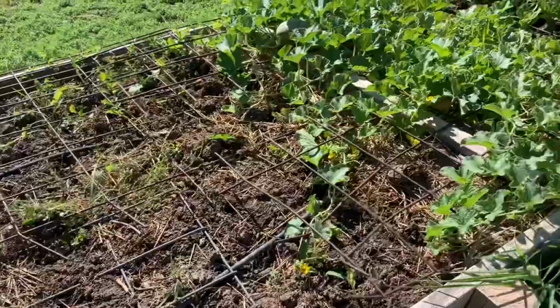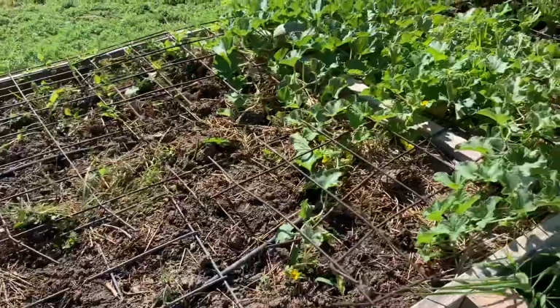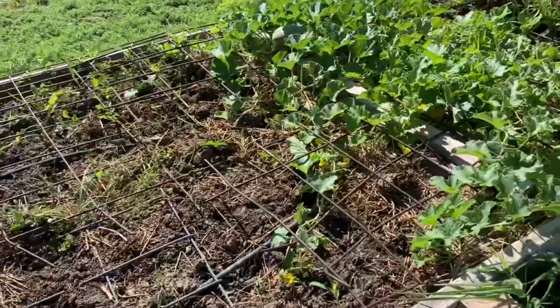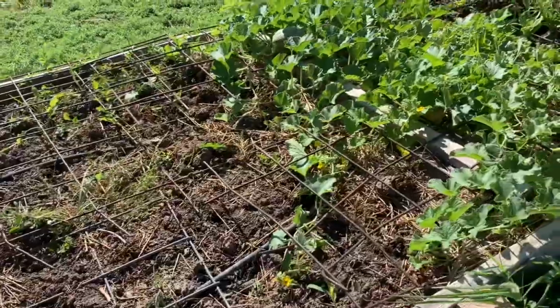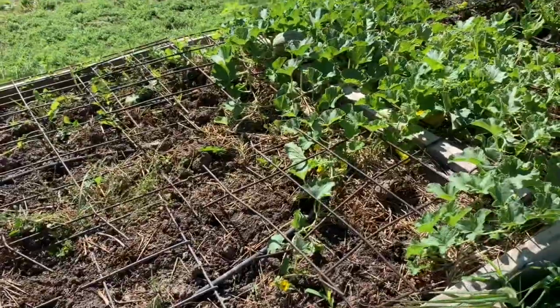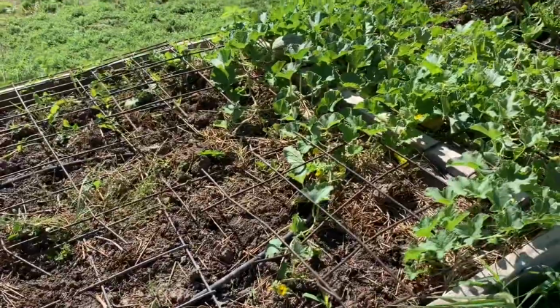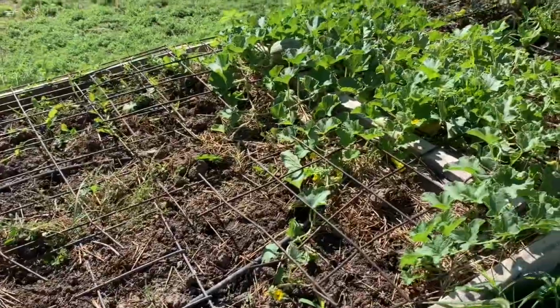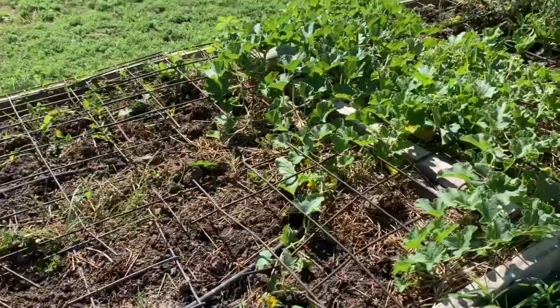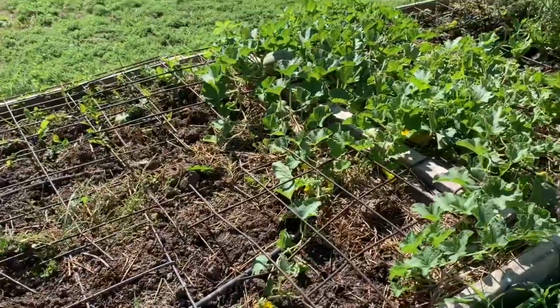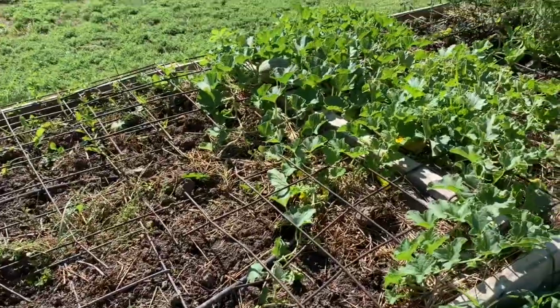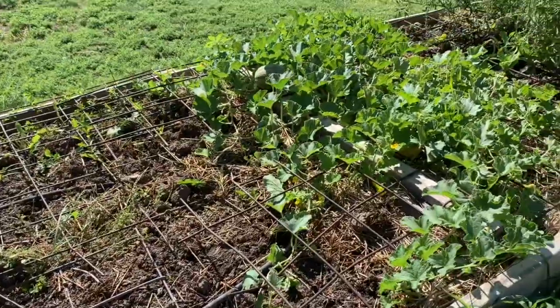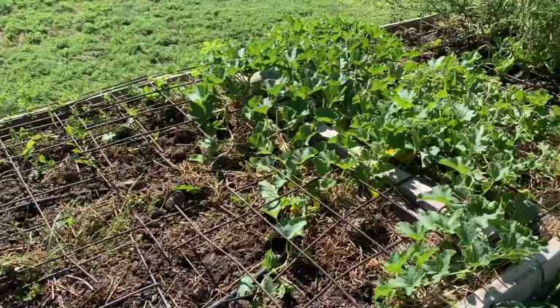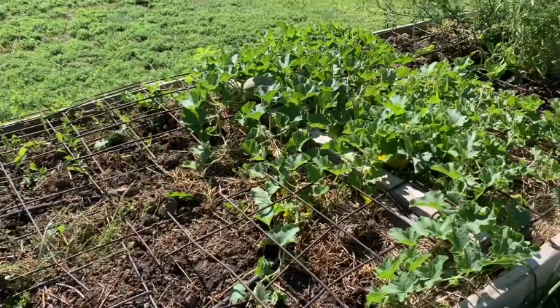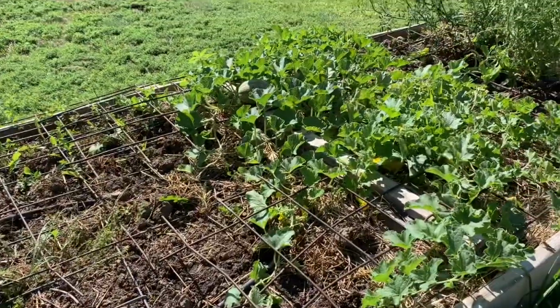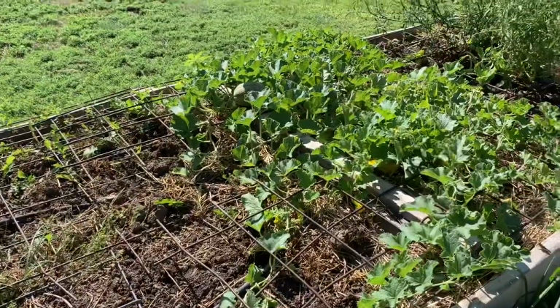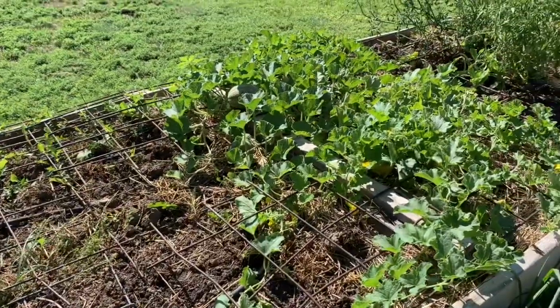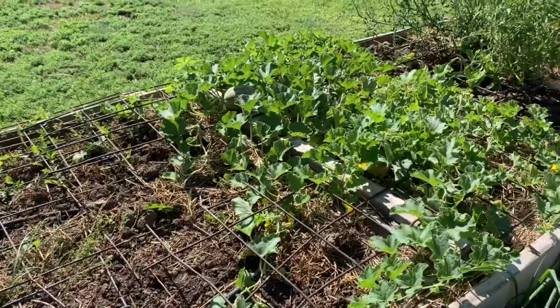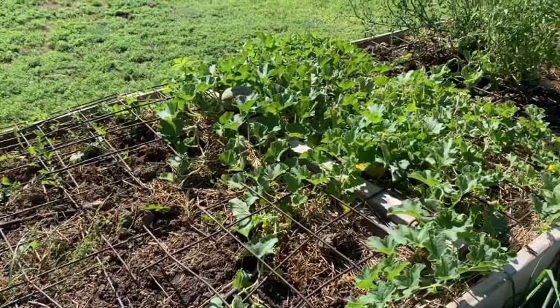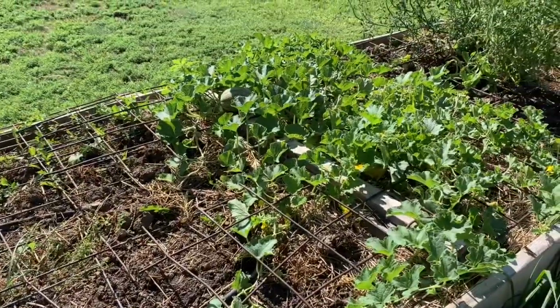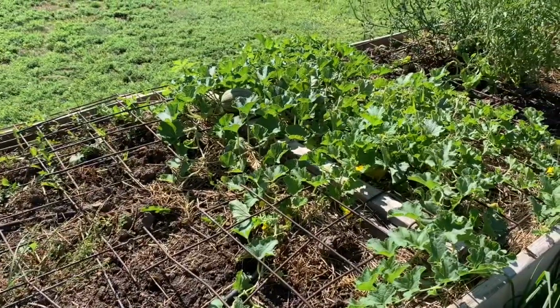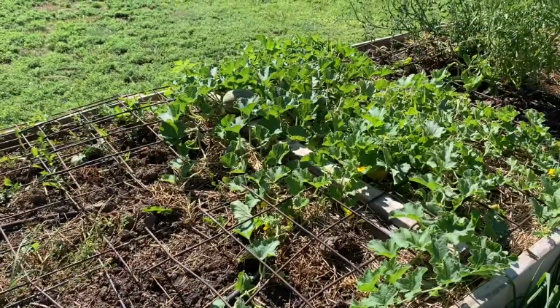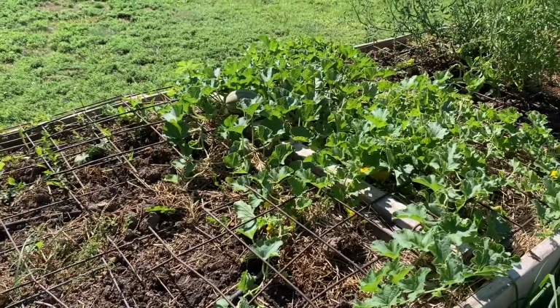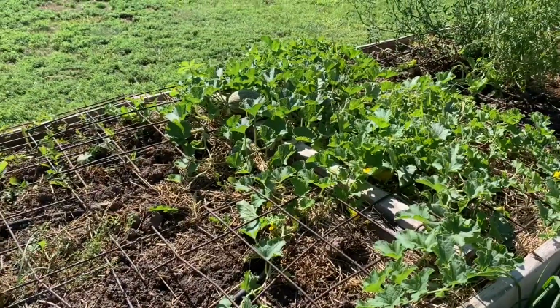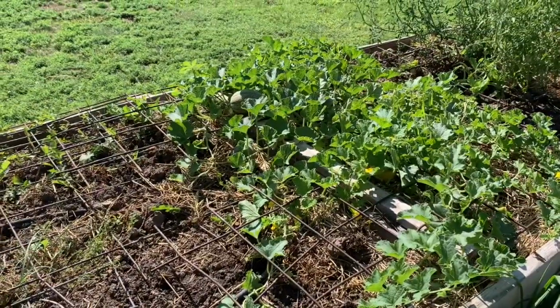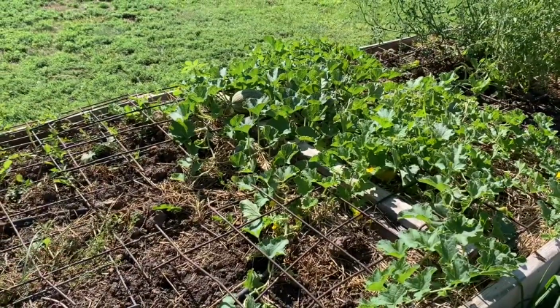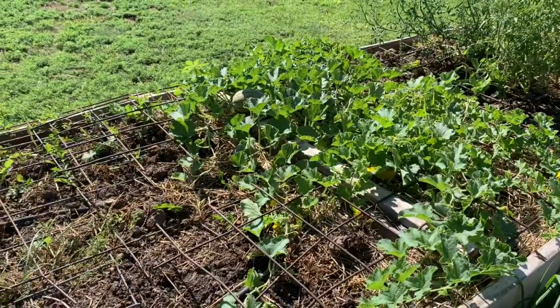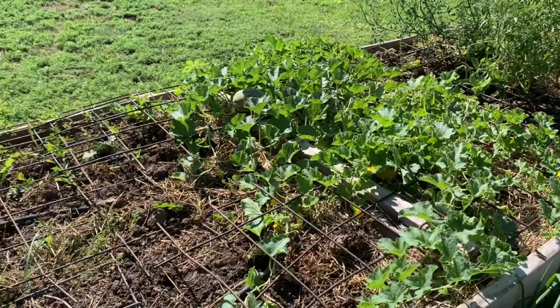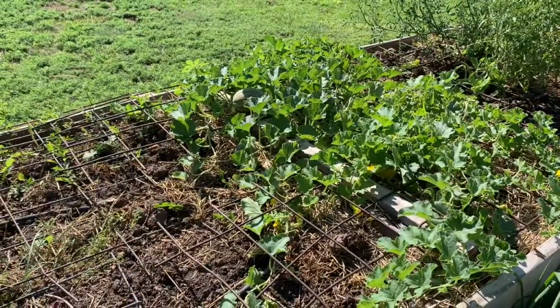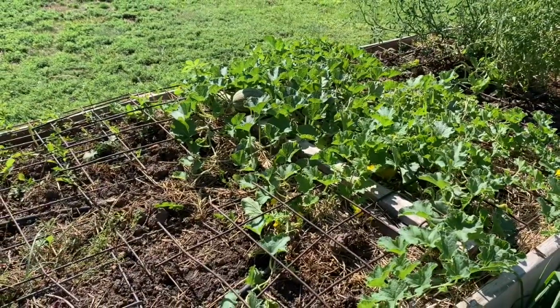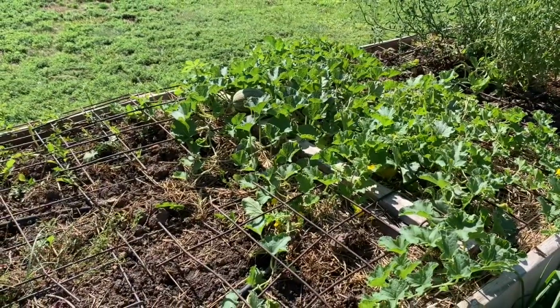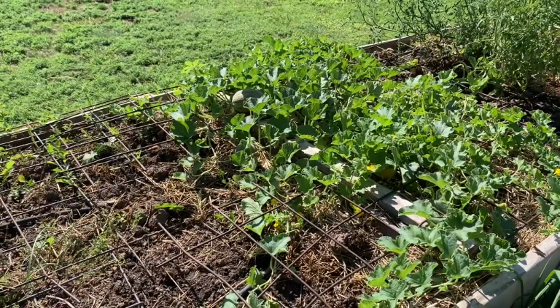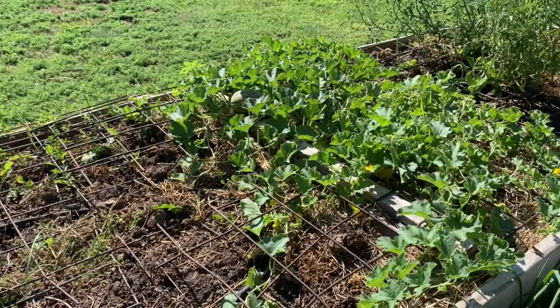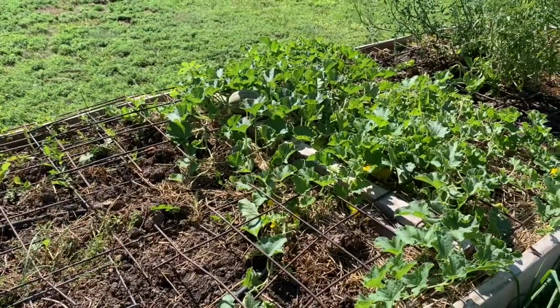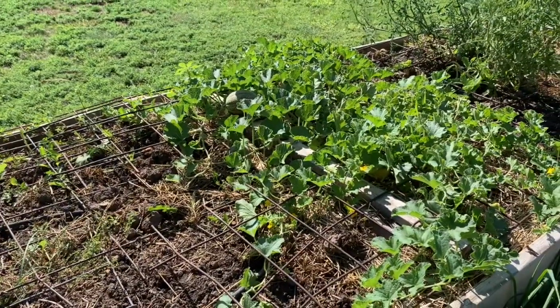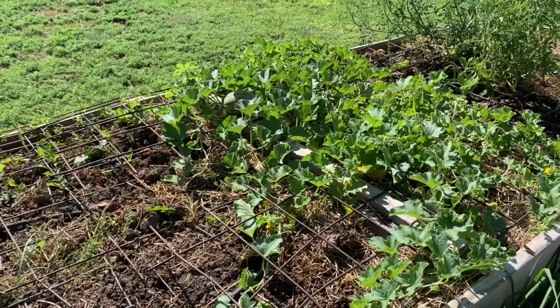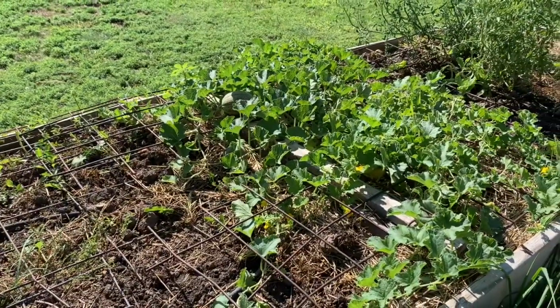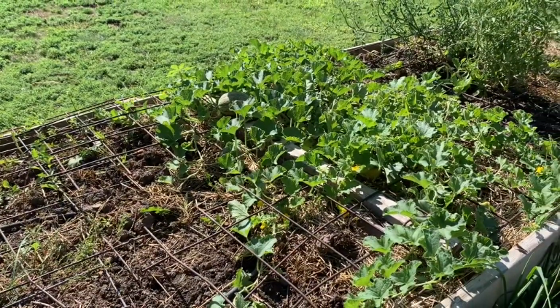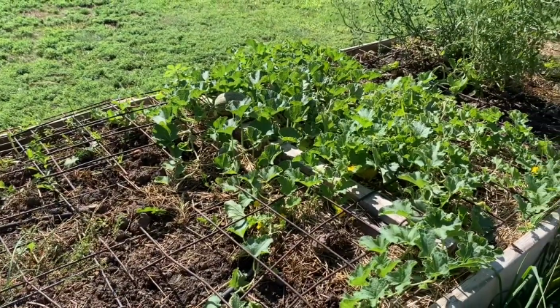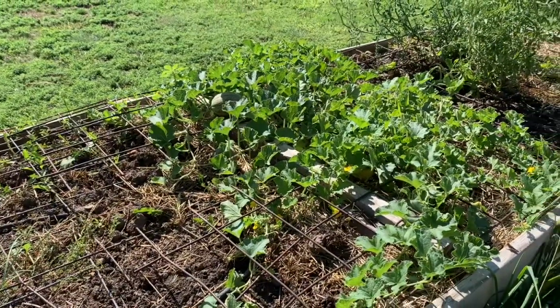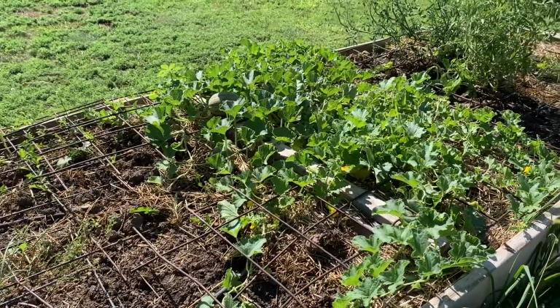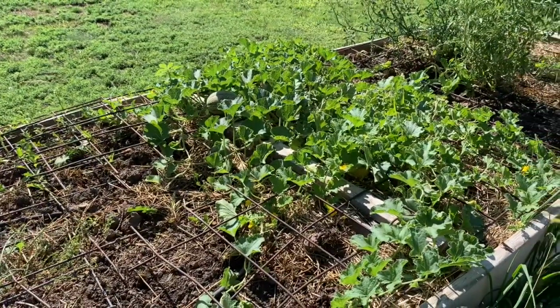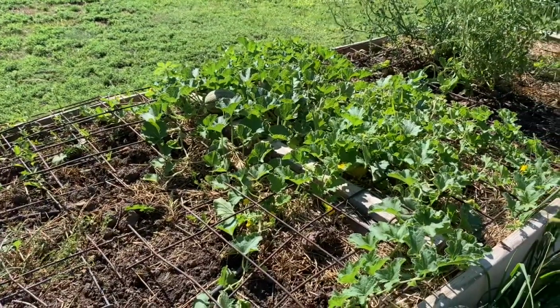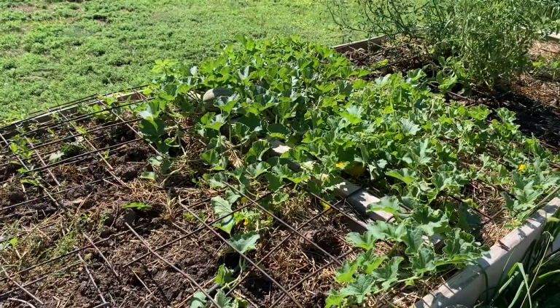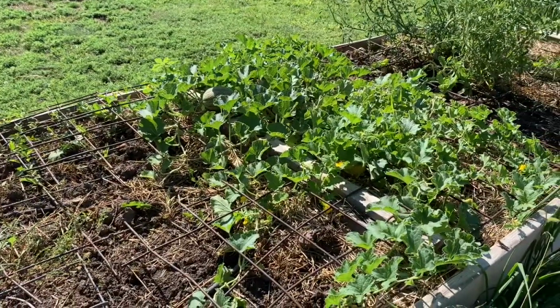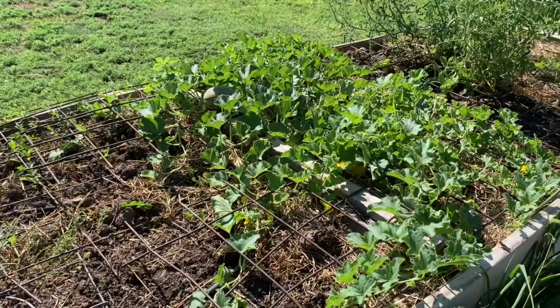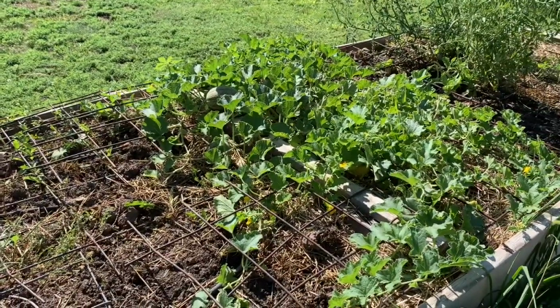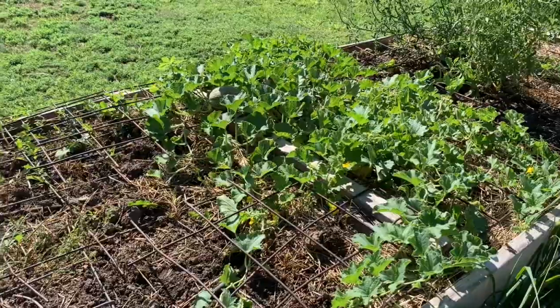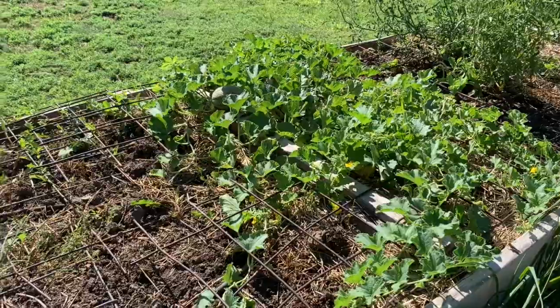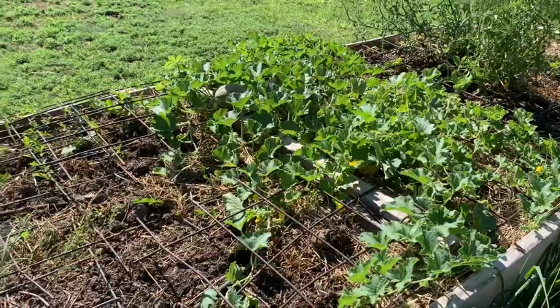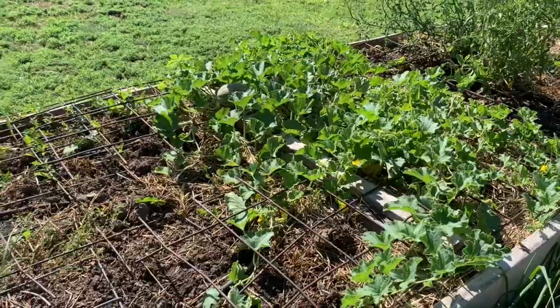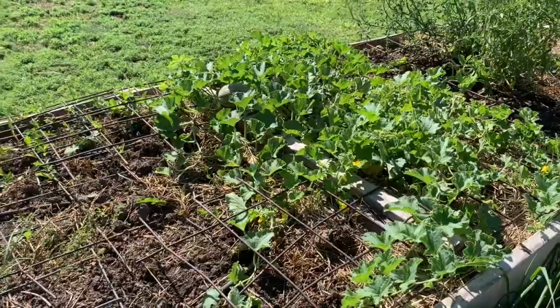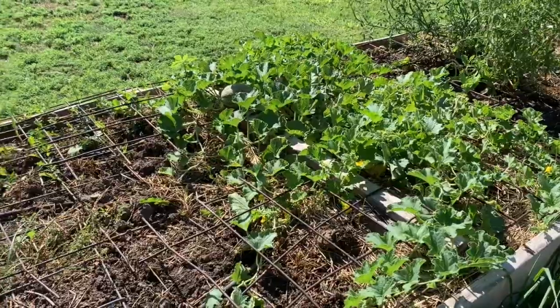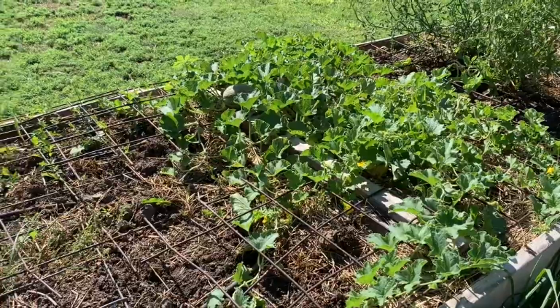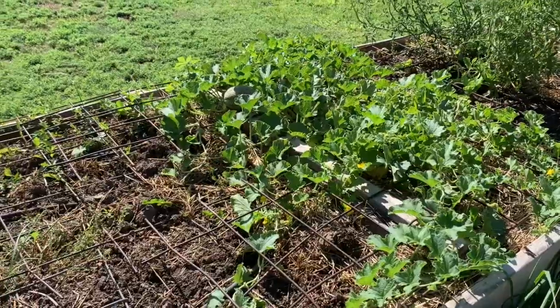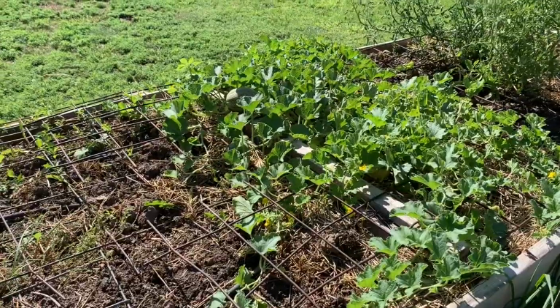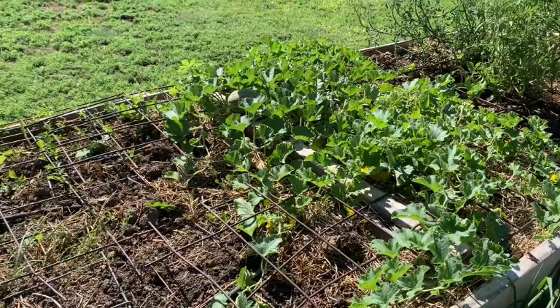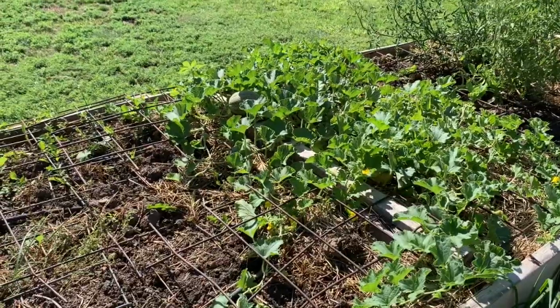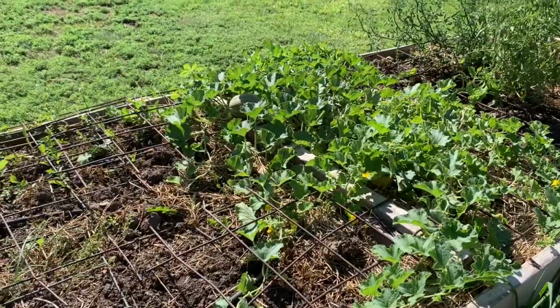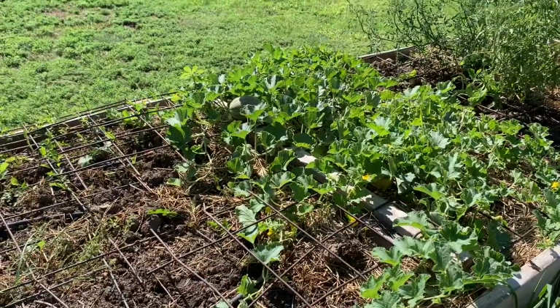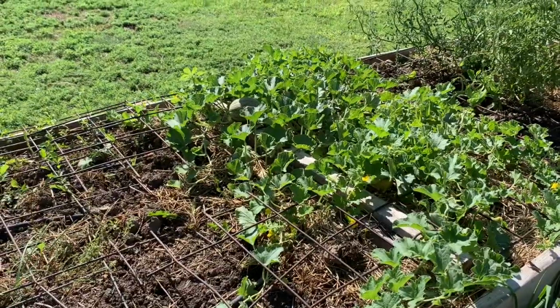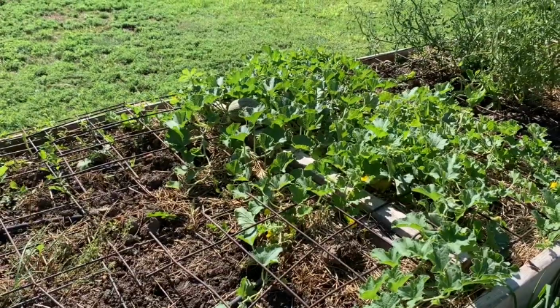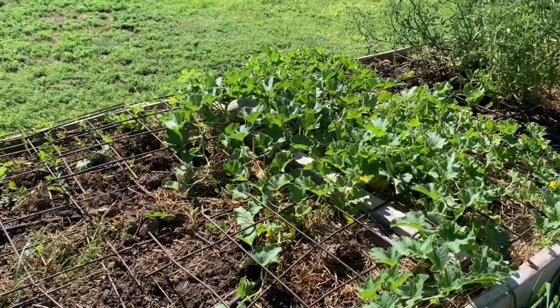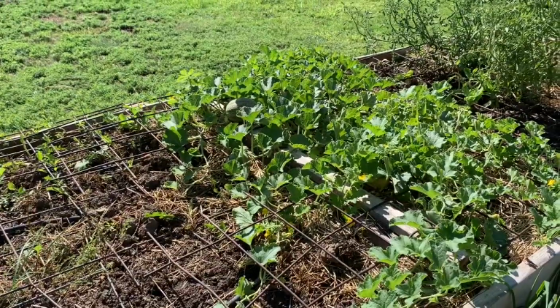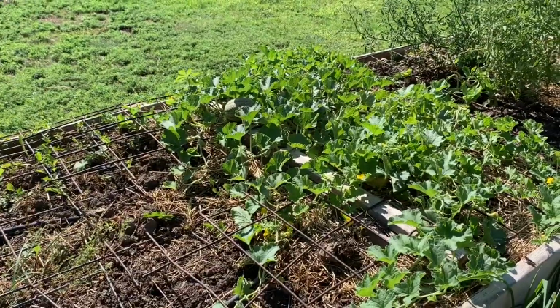My cantaloupe are setting on. Right now I think there's about ten of them in that little plant there.